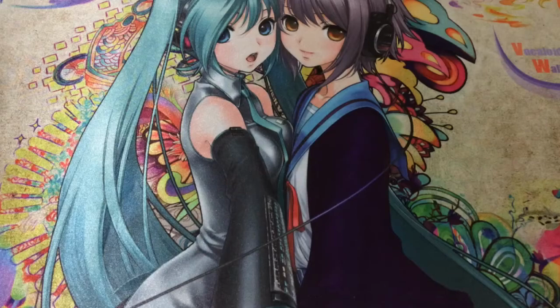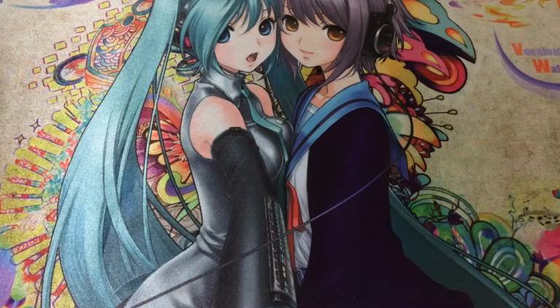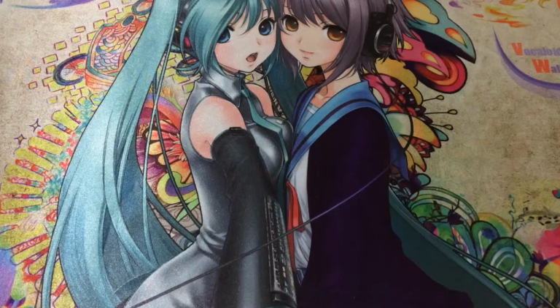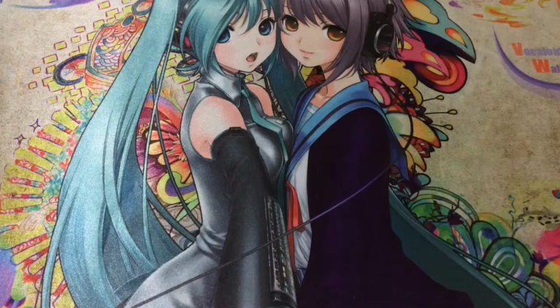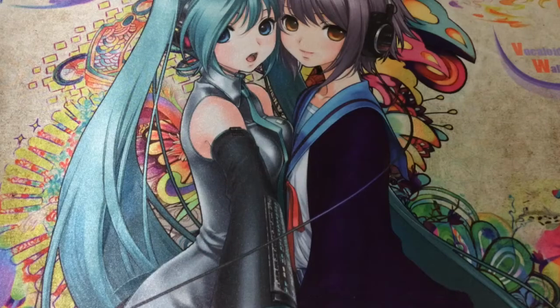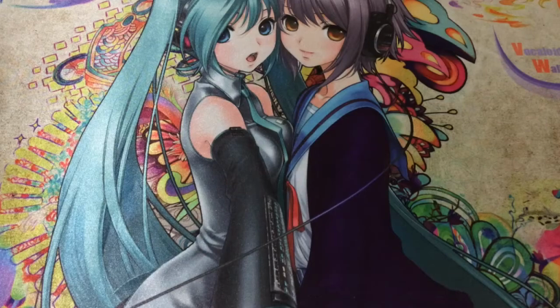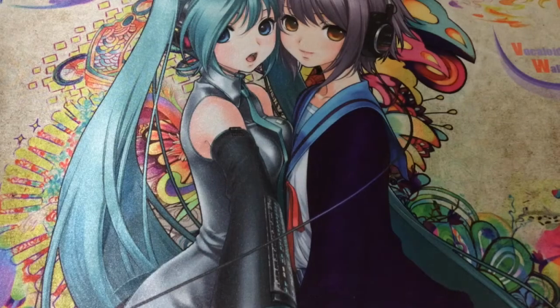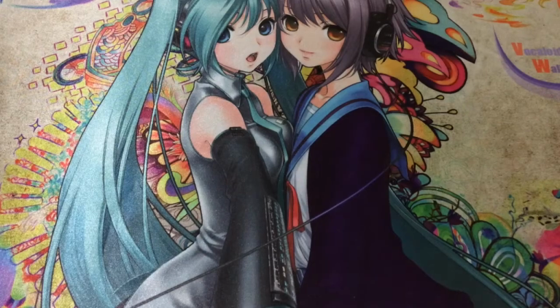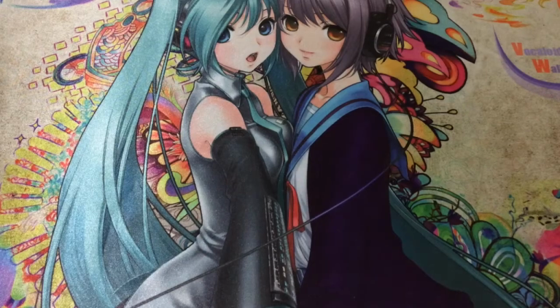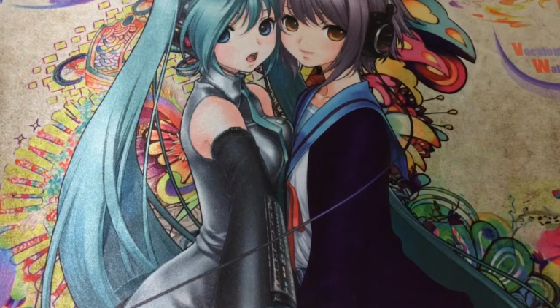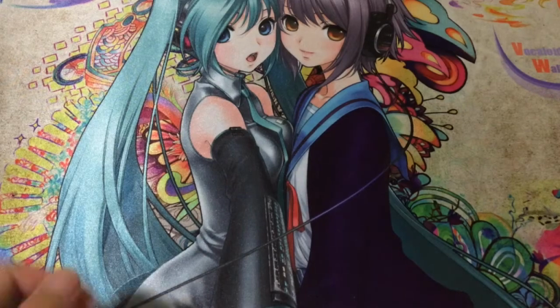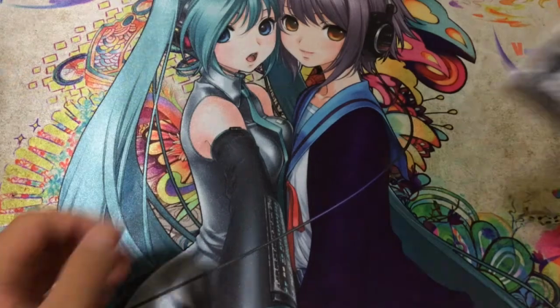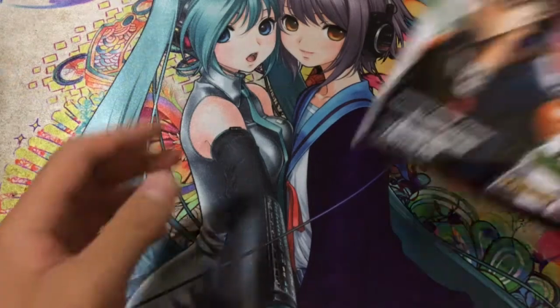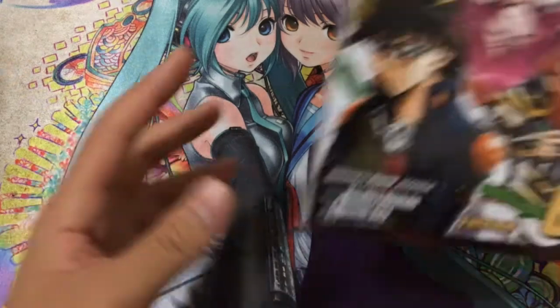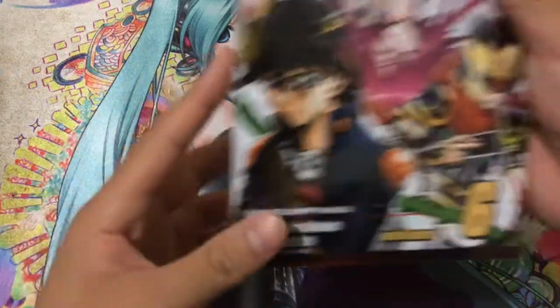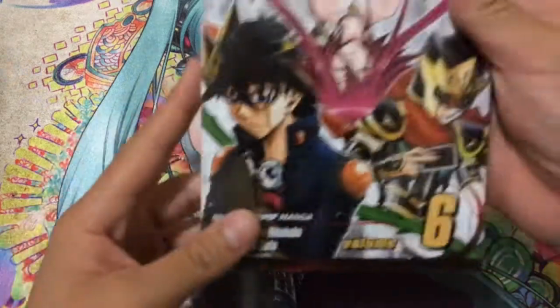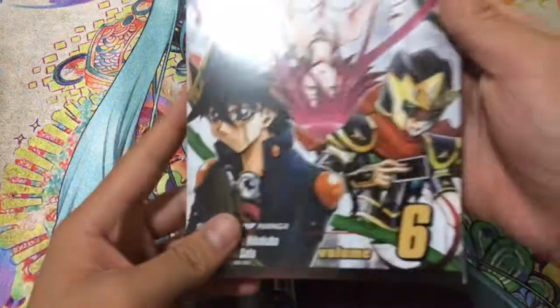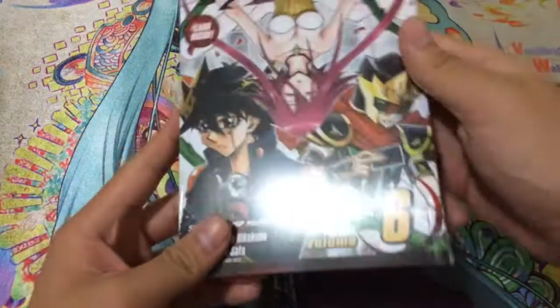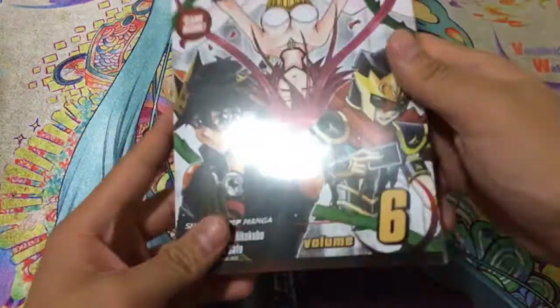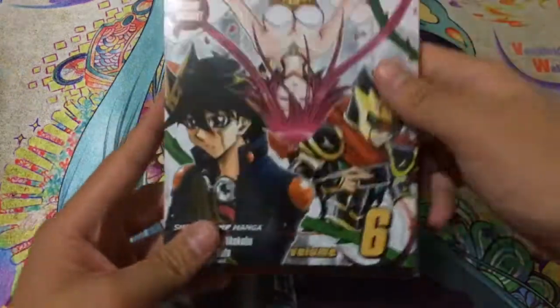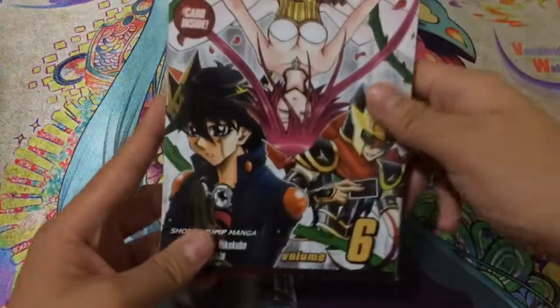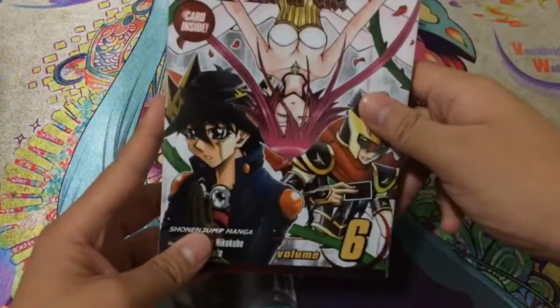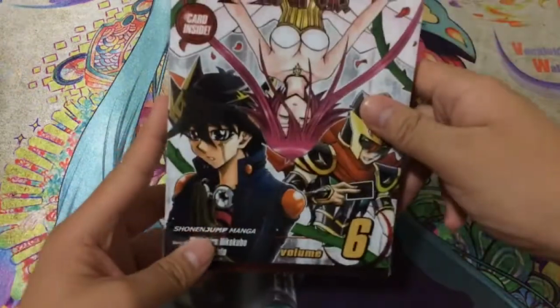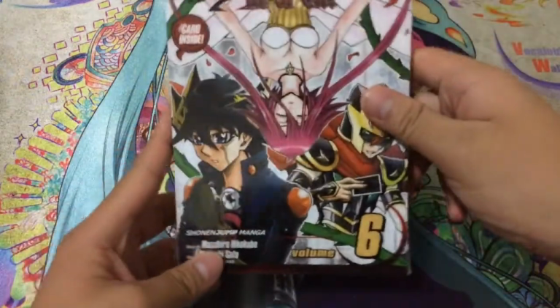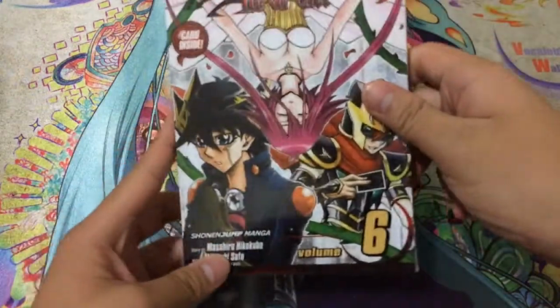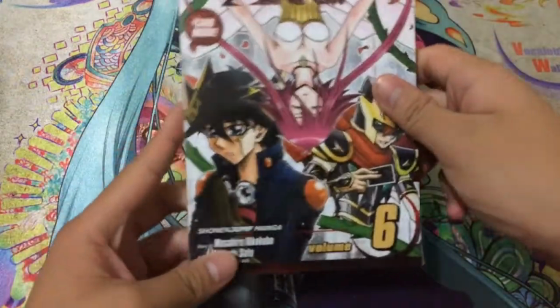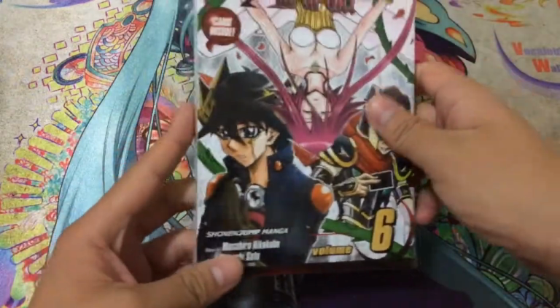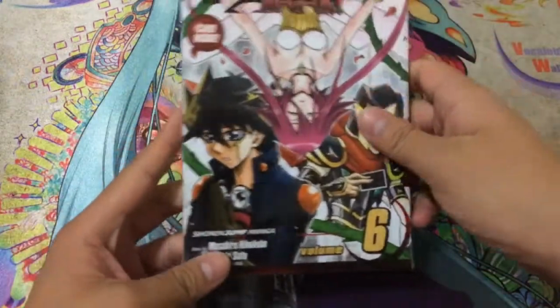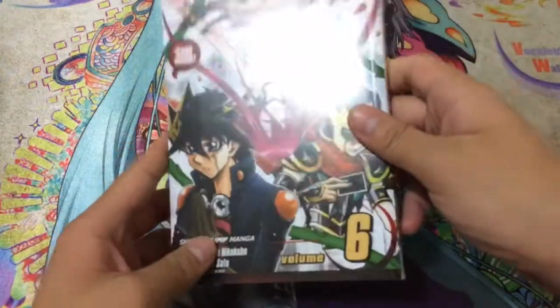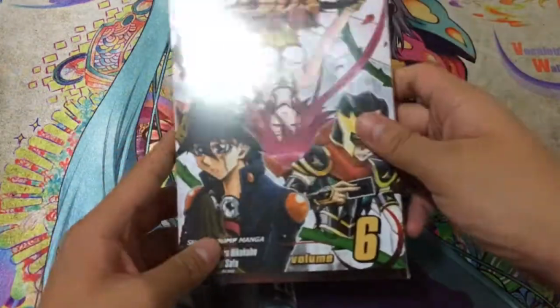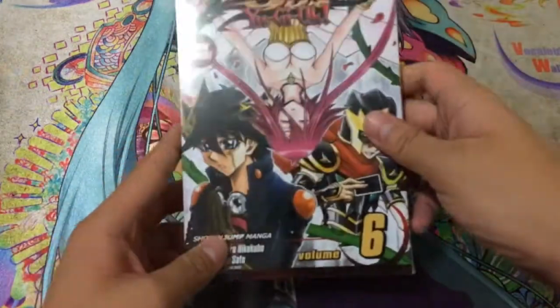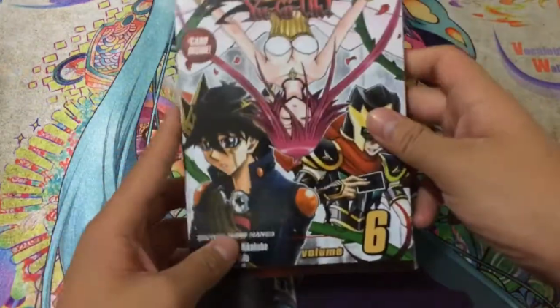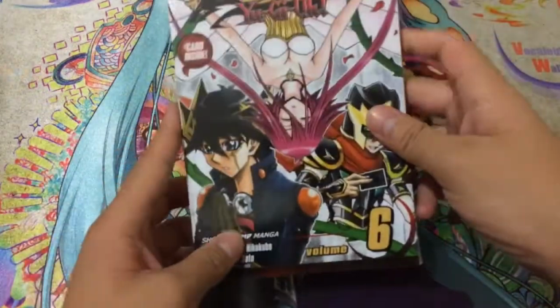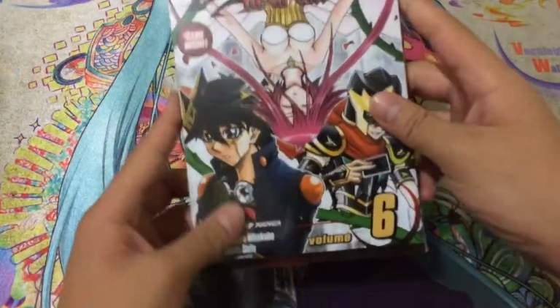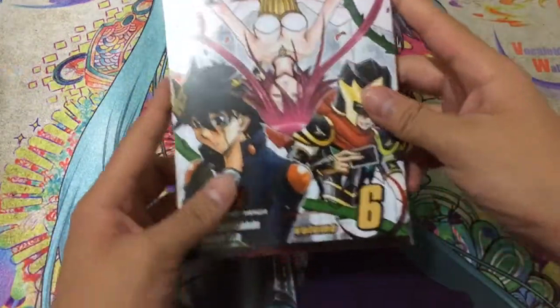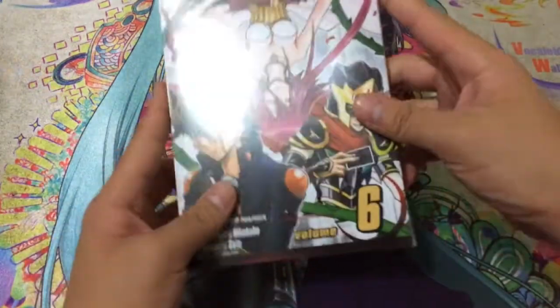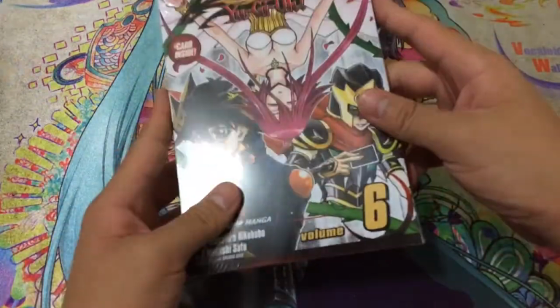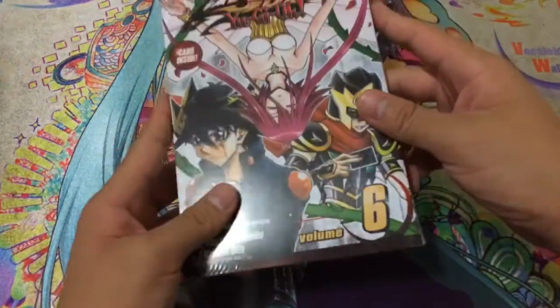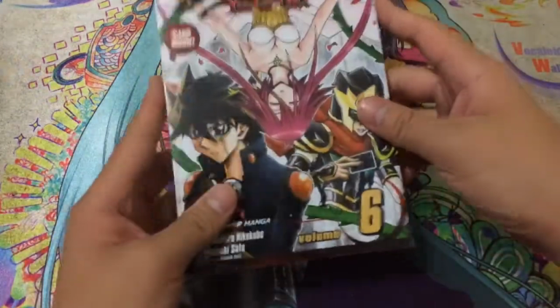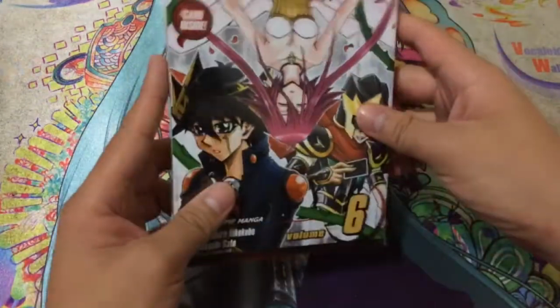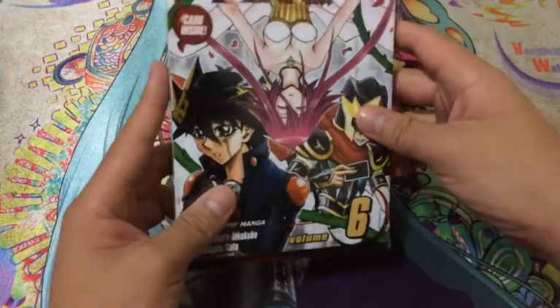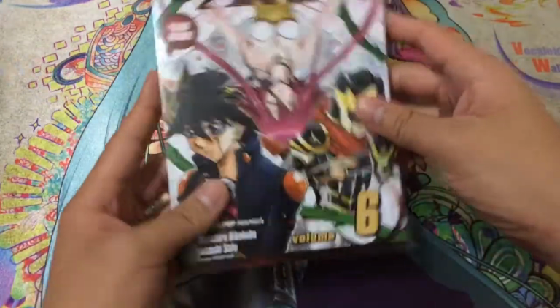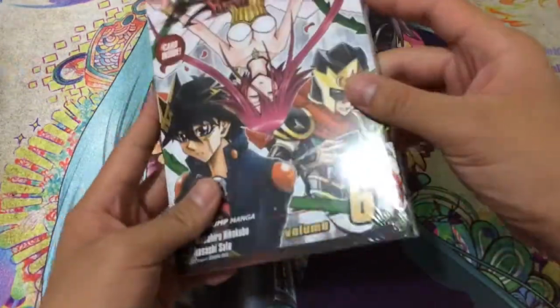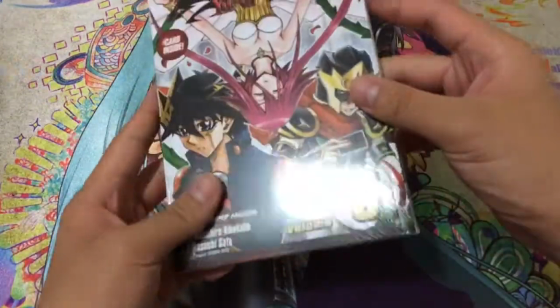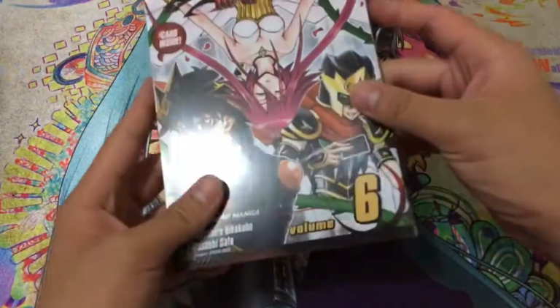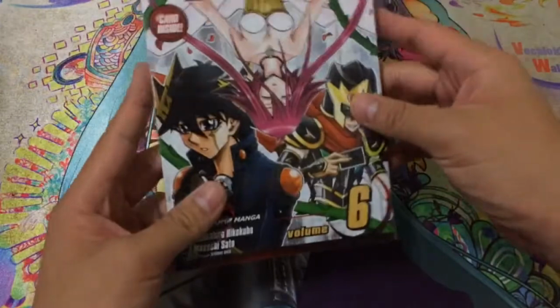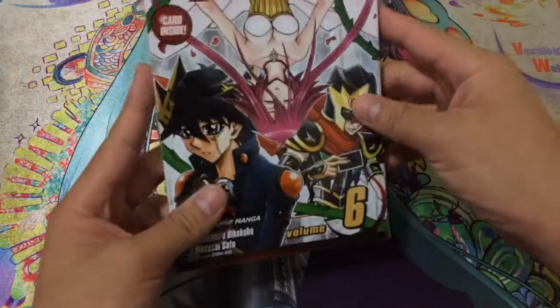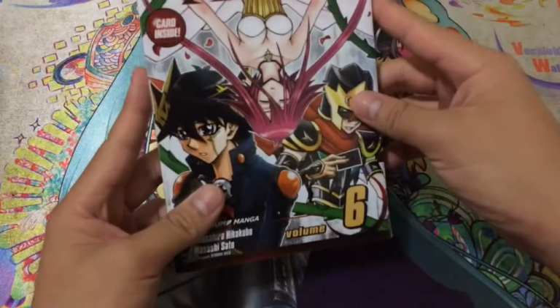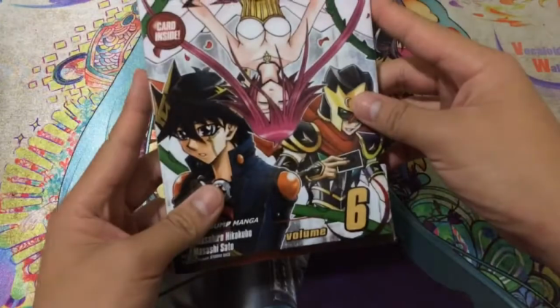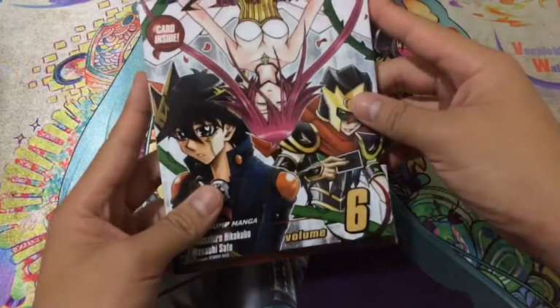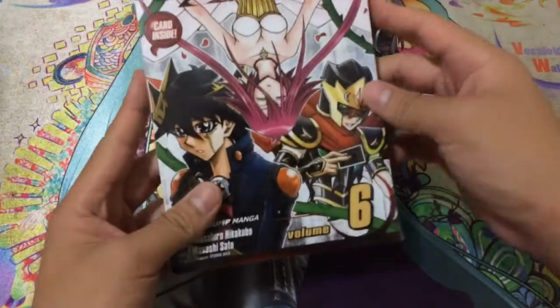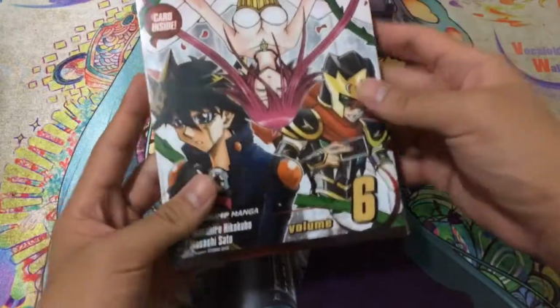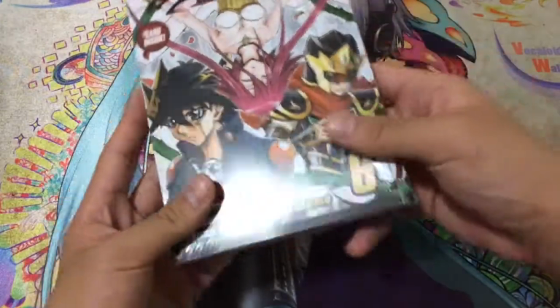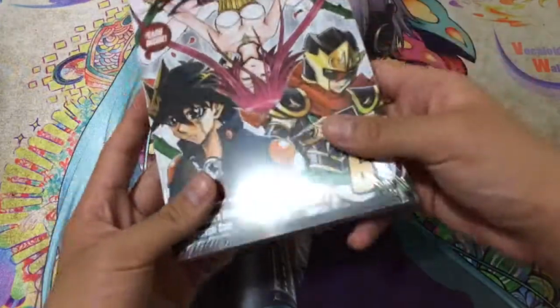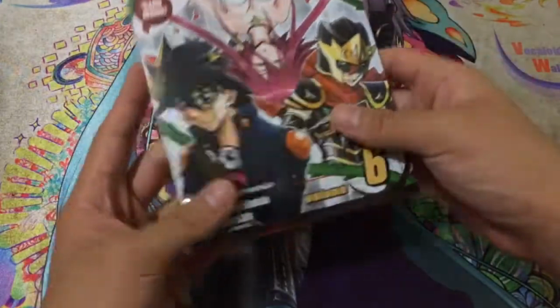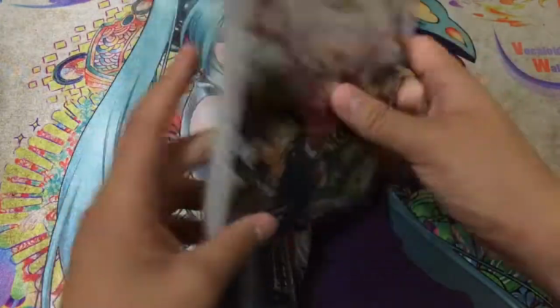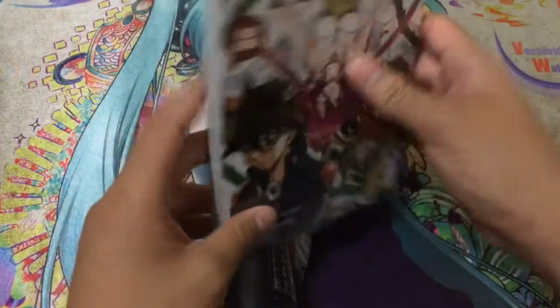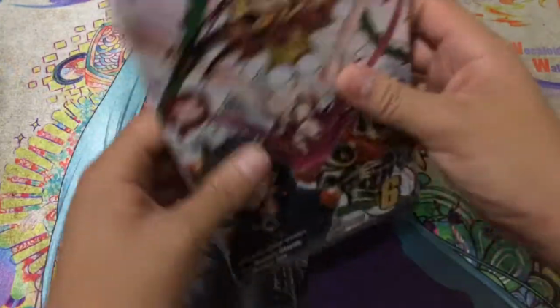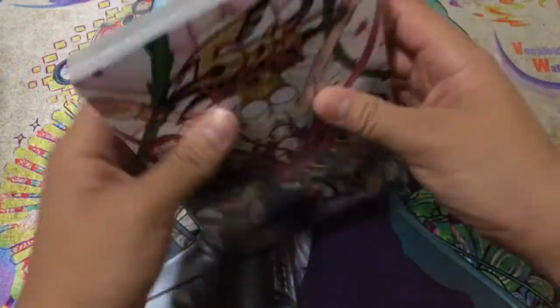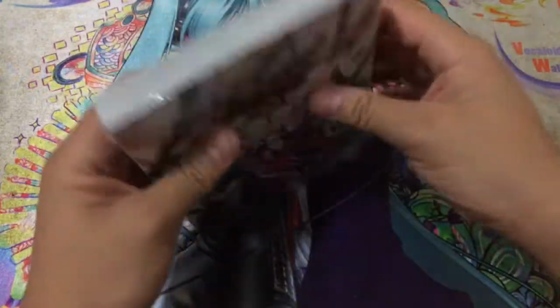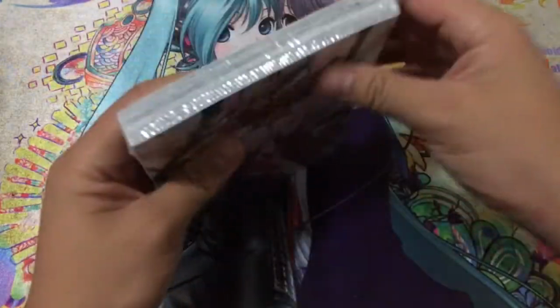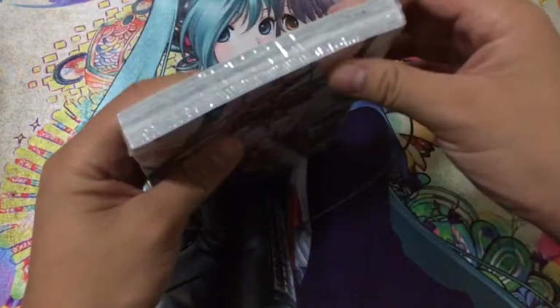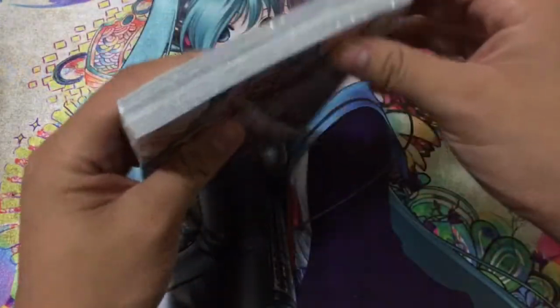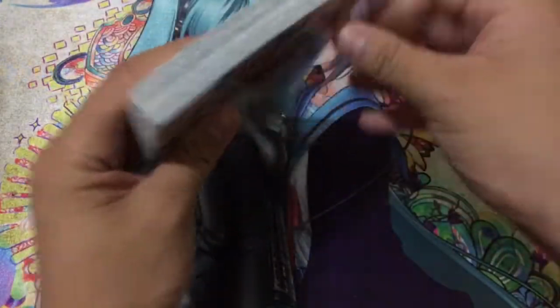Hey Zincard, and today I'll be opening up the Yu-Gi-Oh 5D's Volume 6 for you guys. It's still sealed and everything, so let's go ahead and get into this.